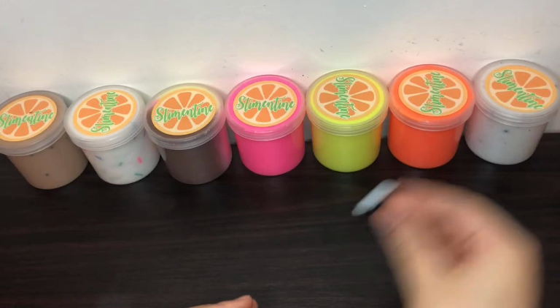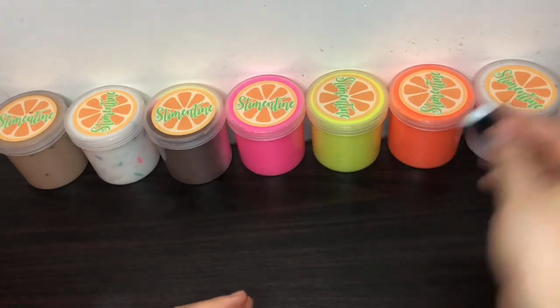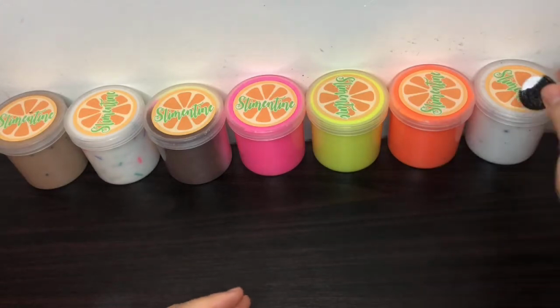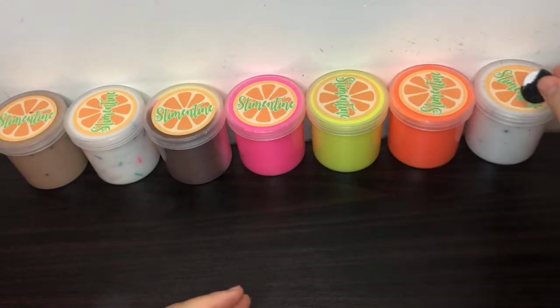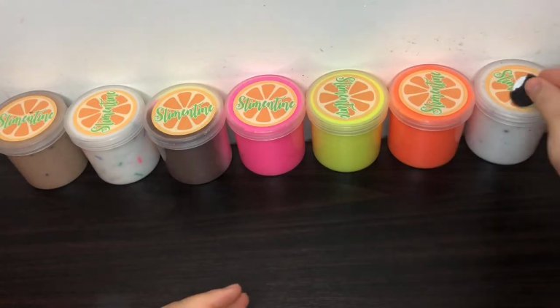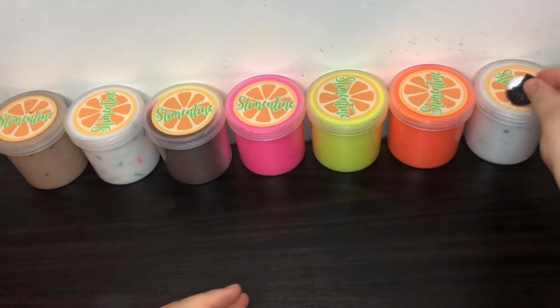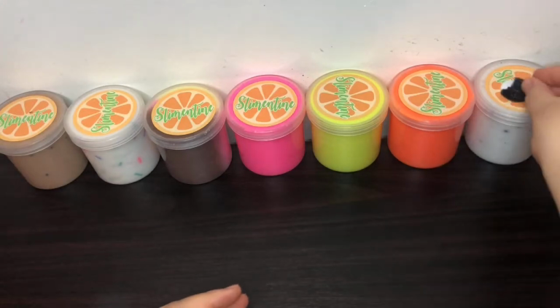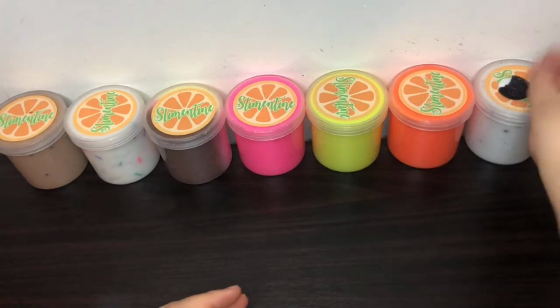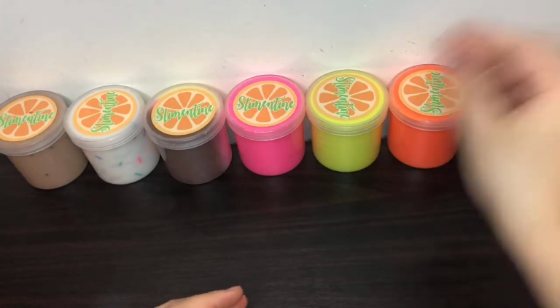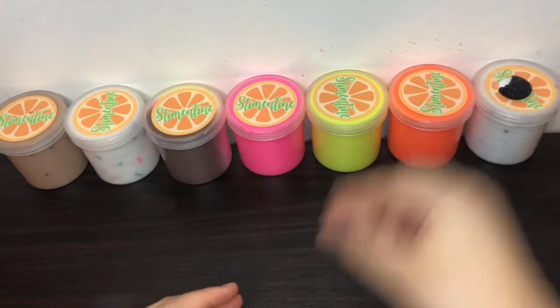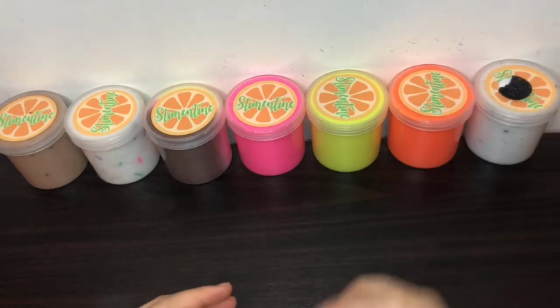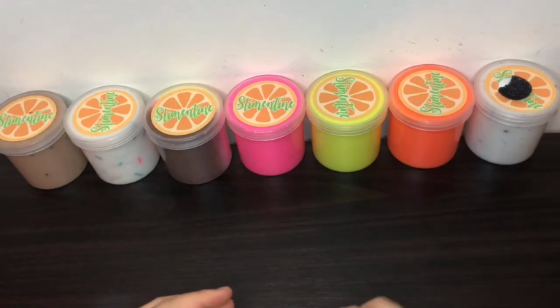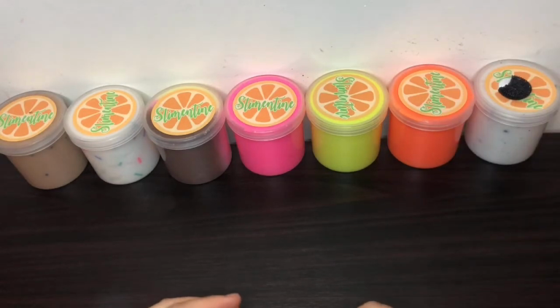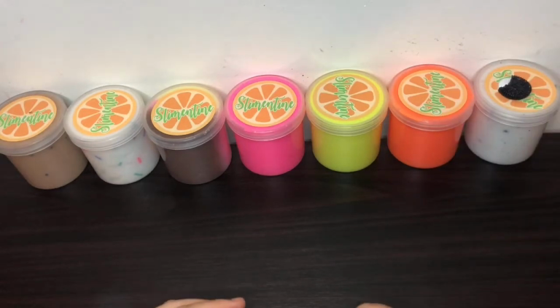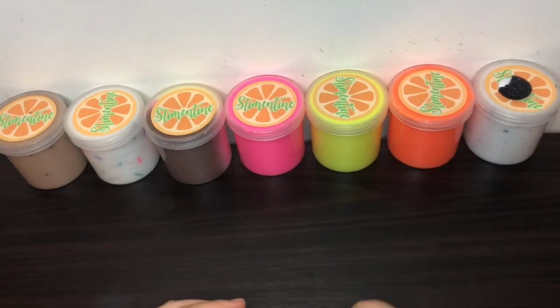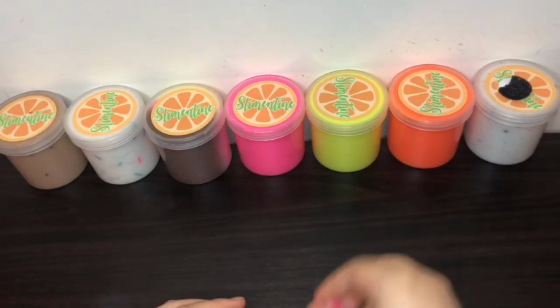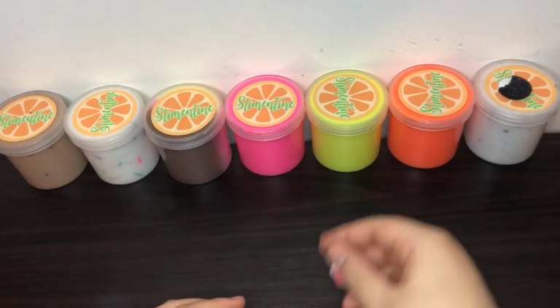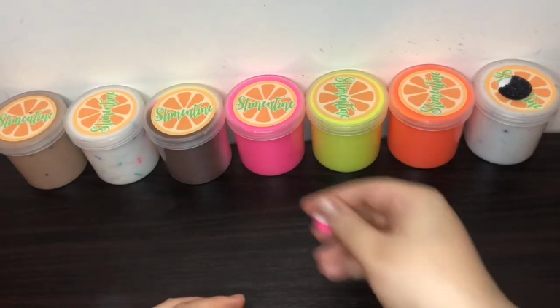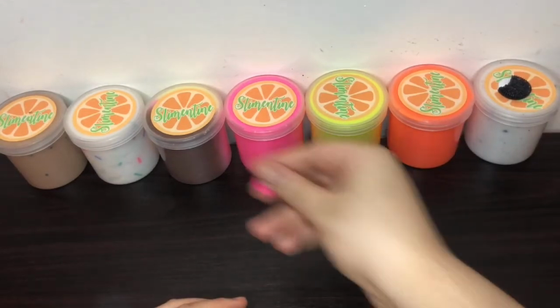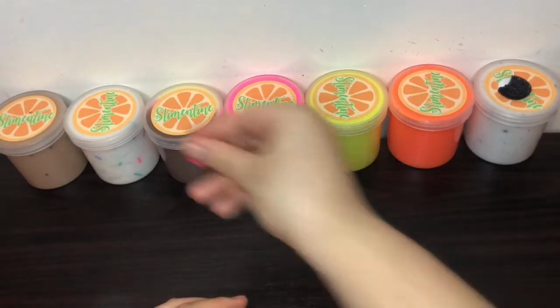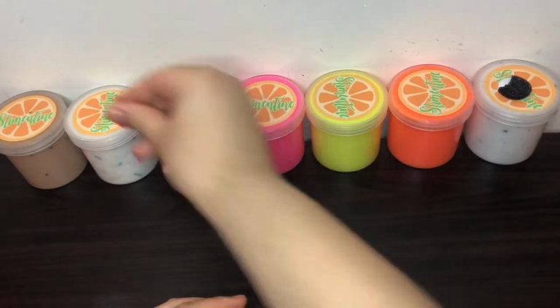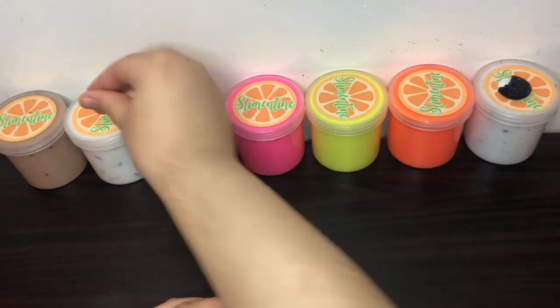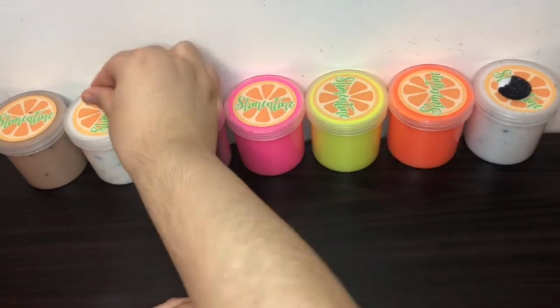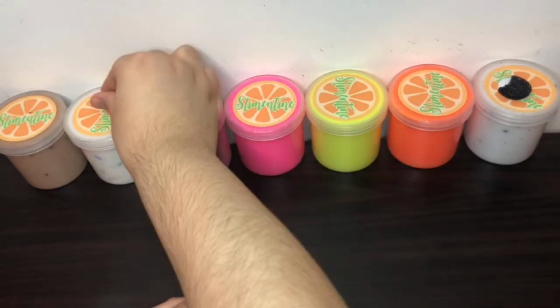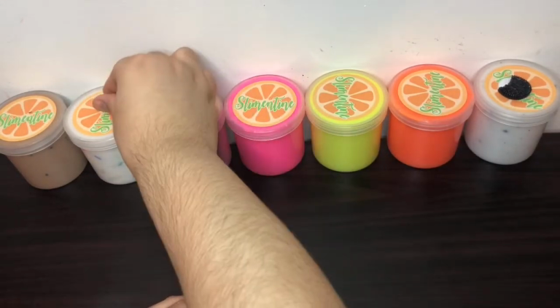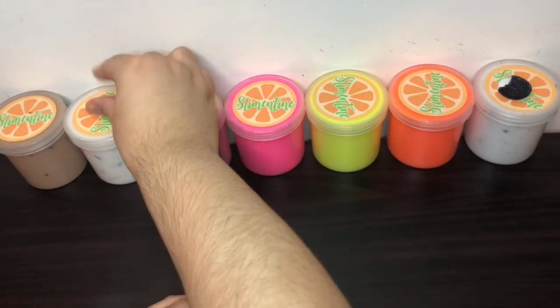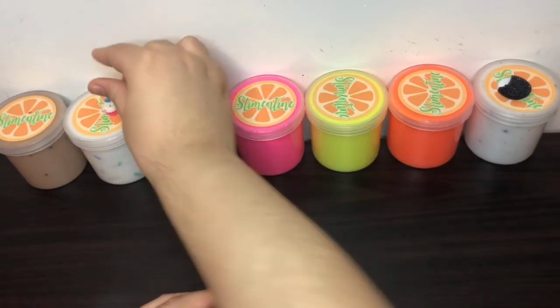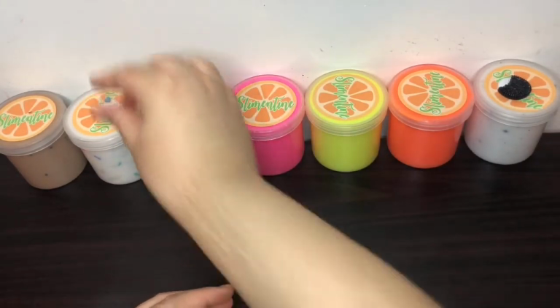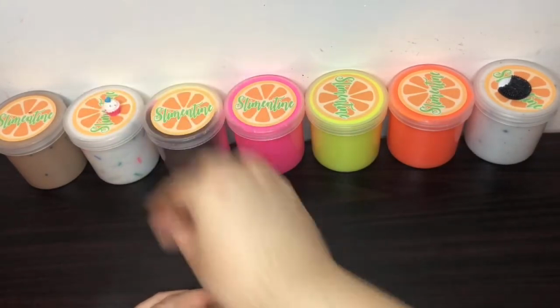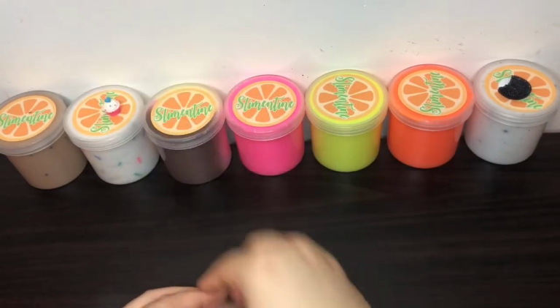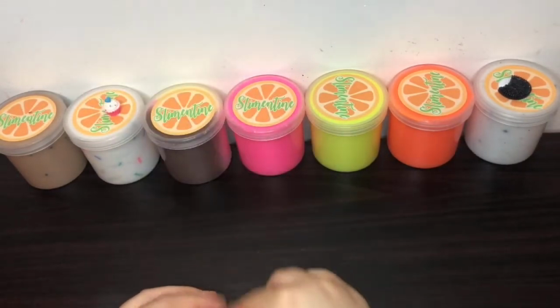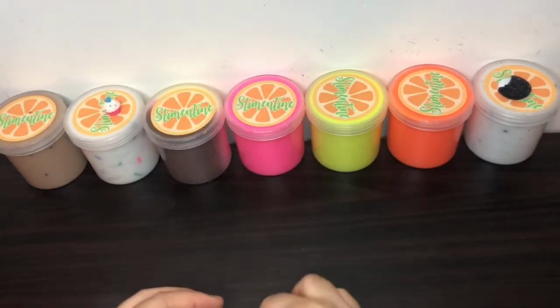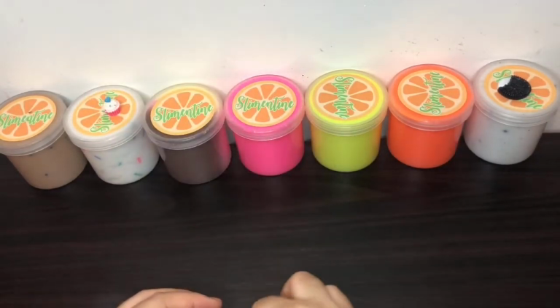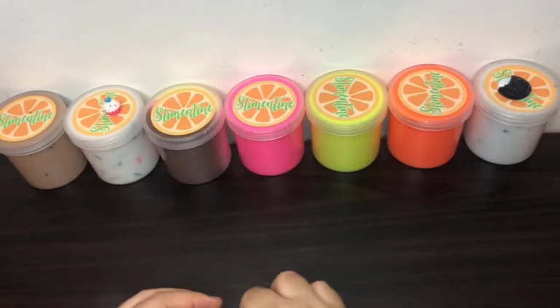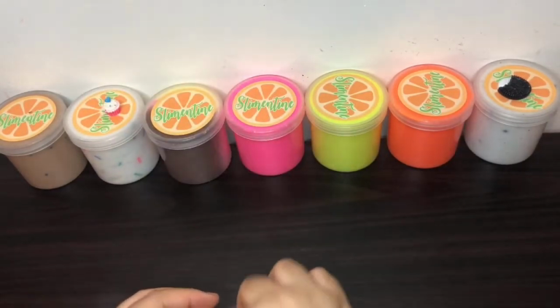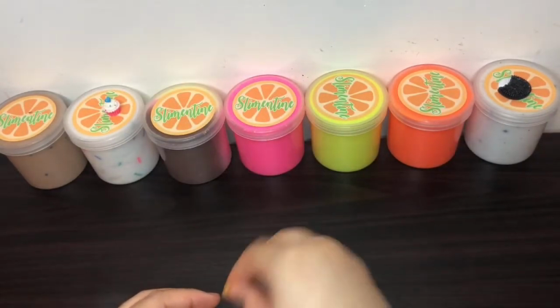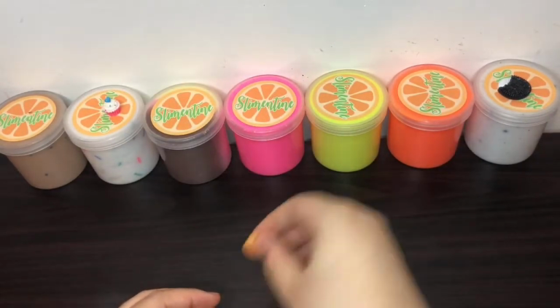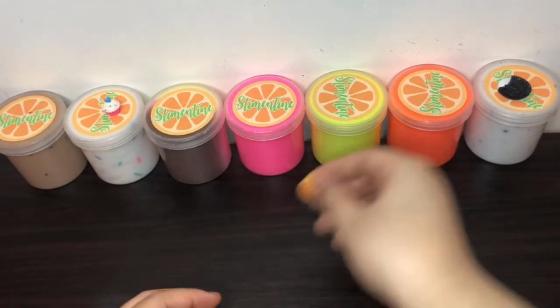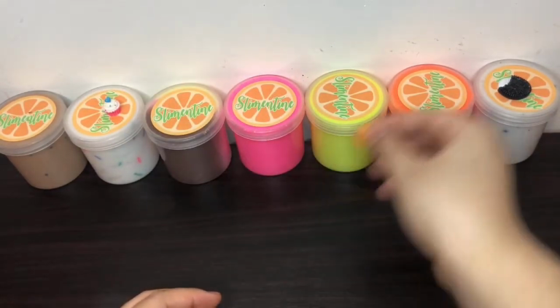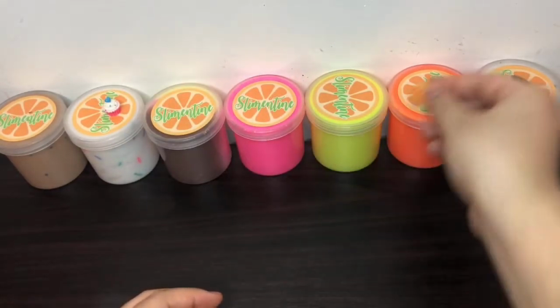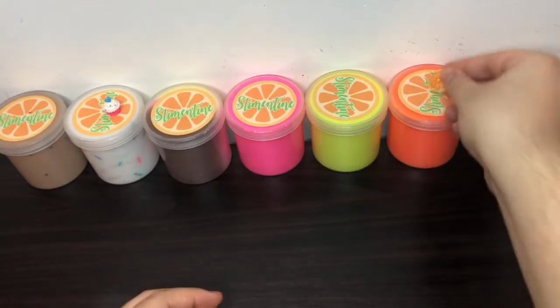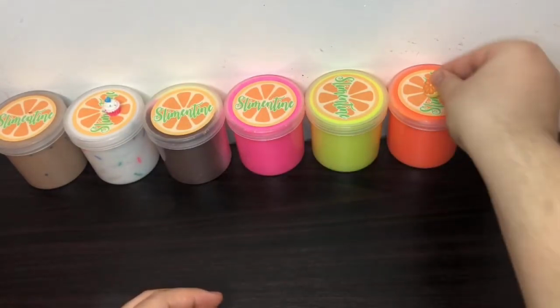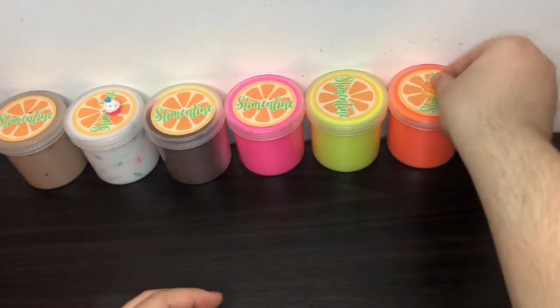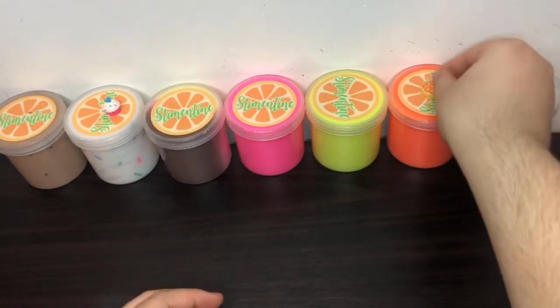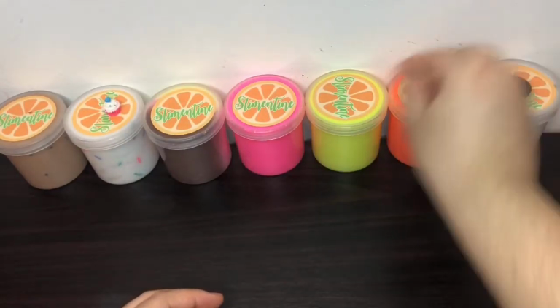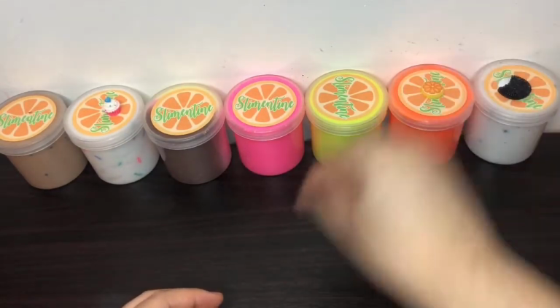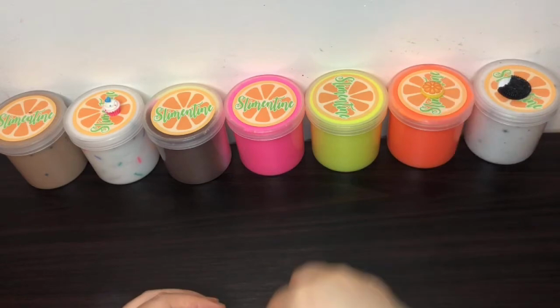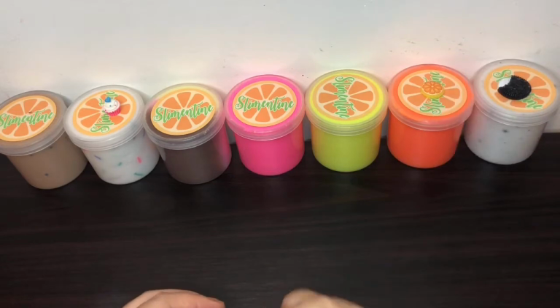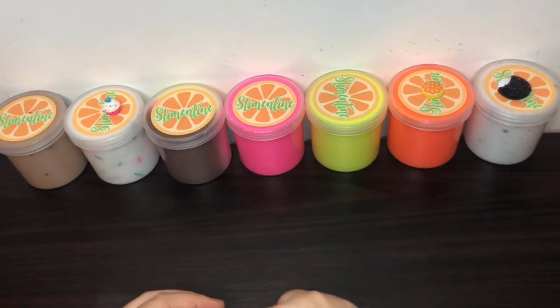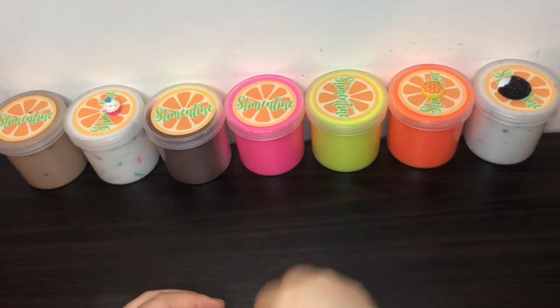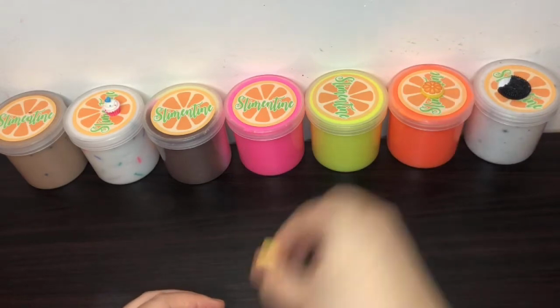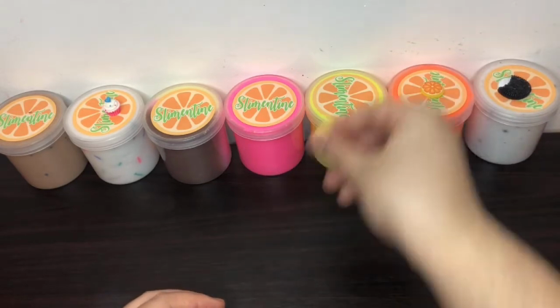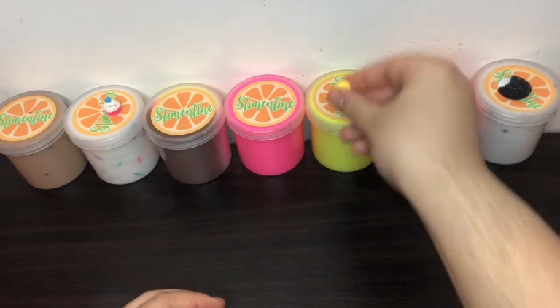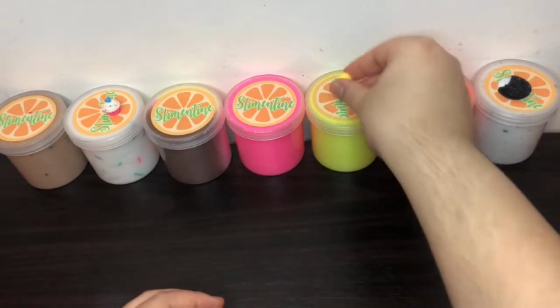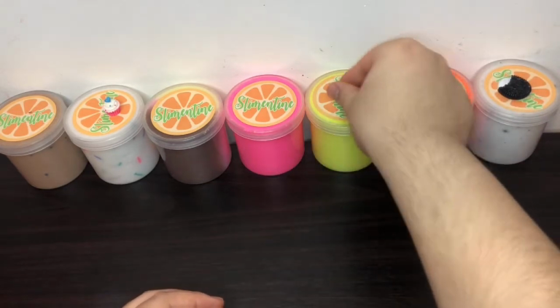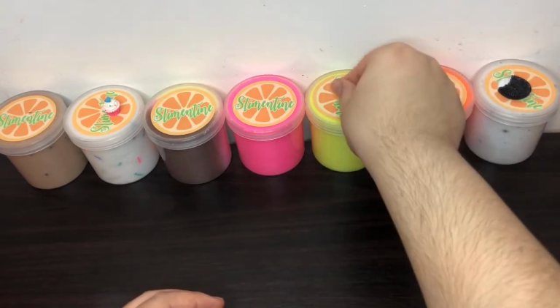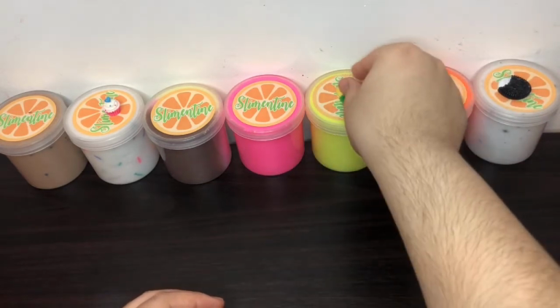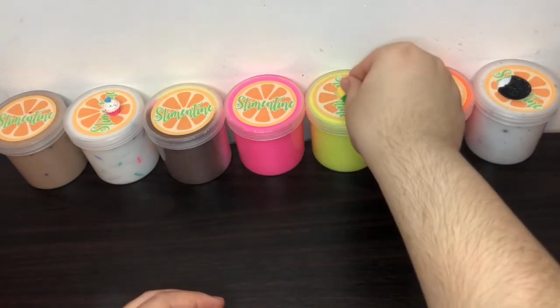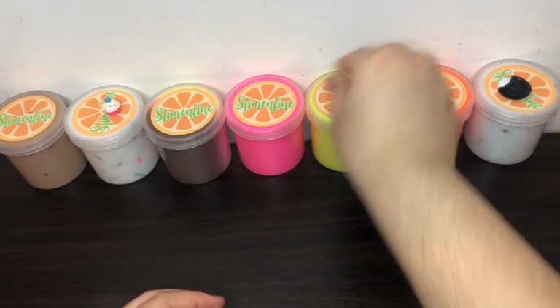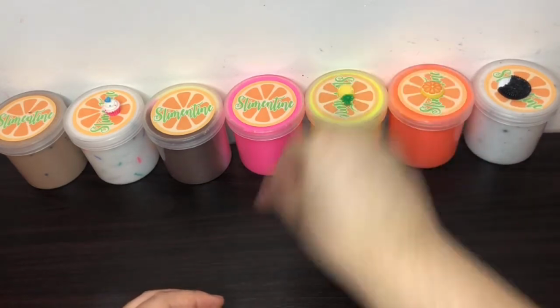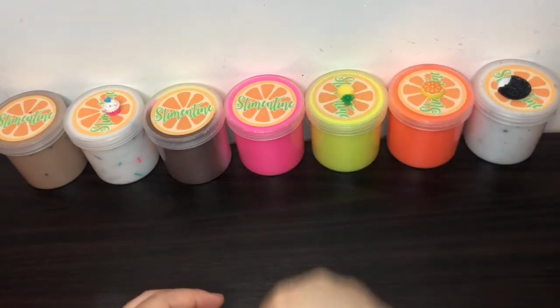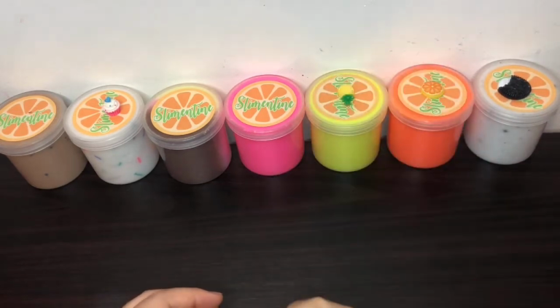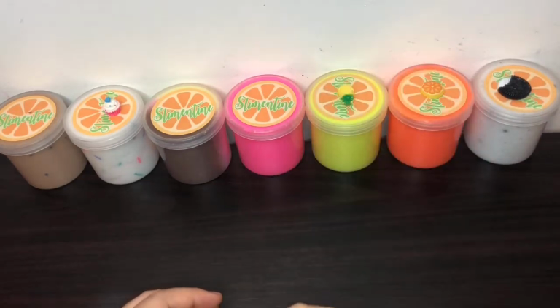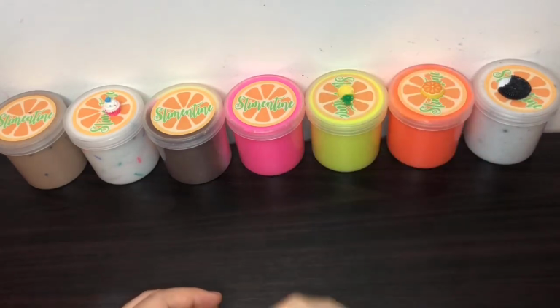Here I'm putting each of the charms with the slimes that they go with. I think it's really nice that they come separate, and I like how detailed they are.